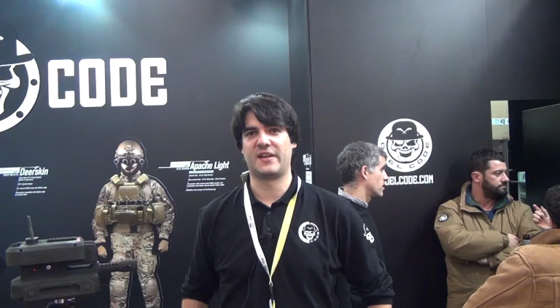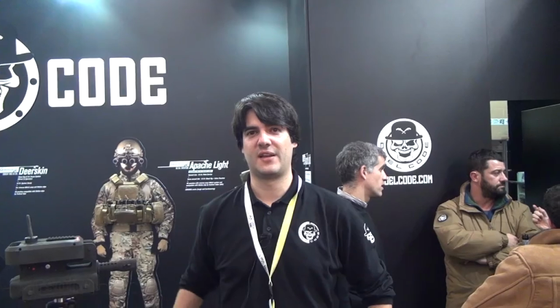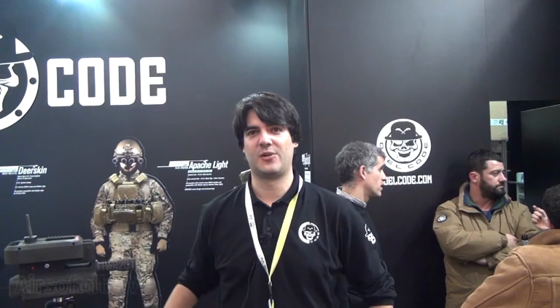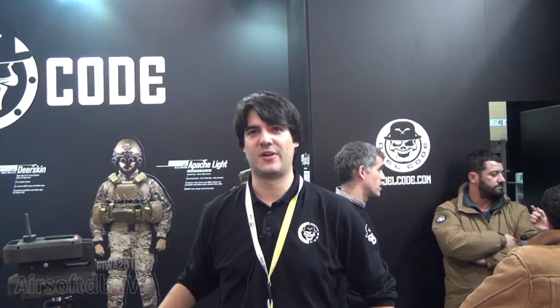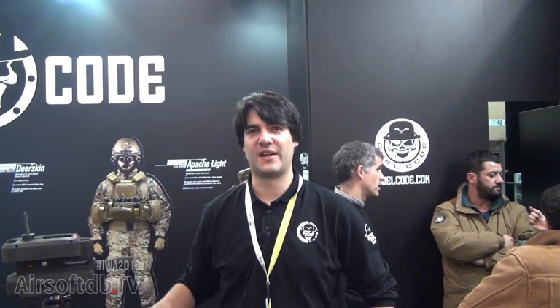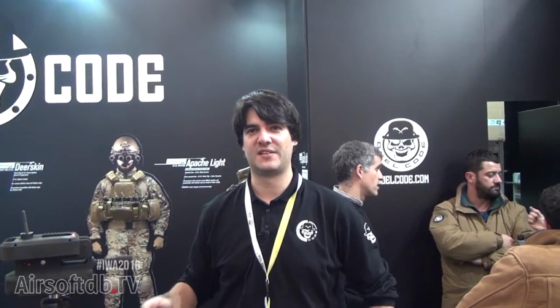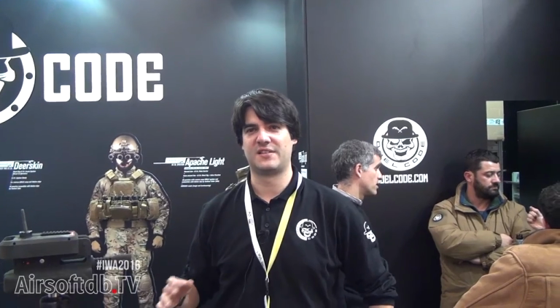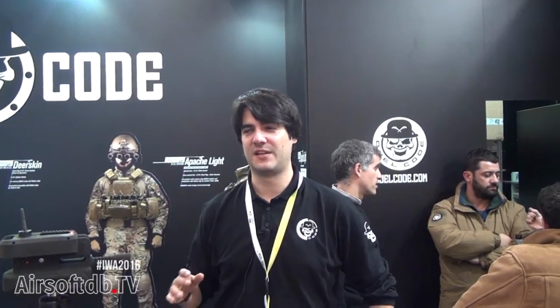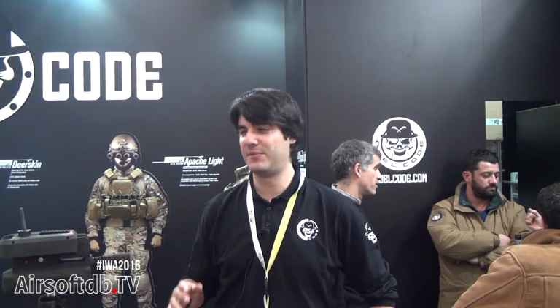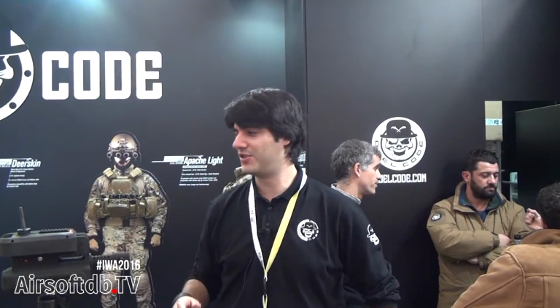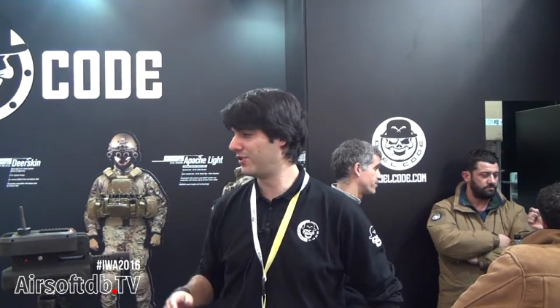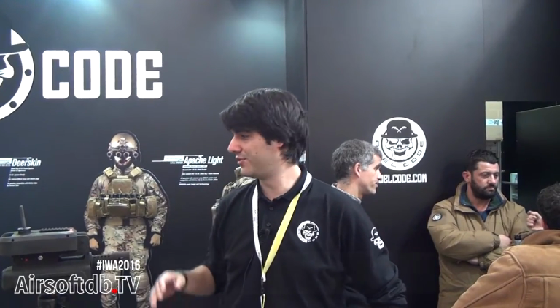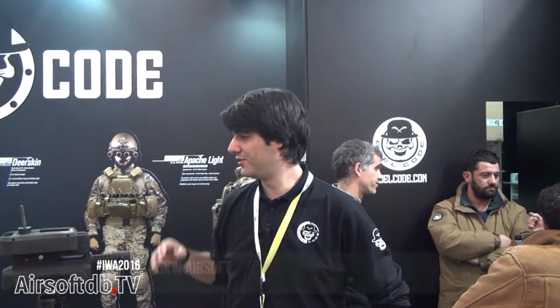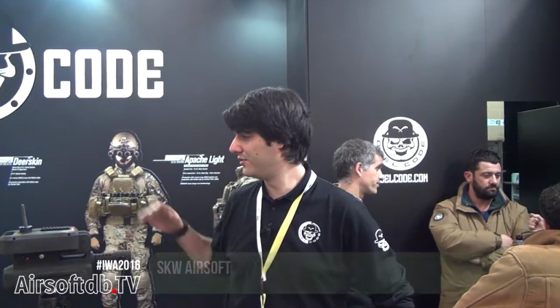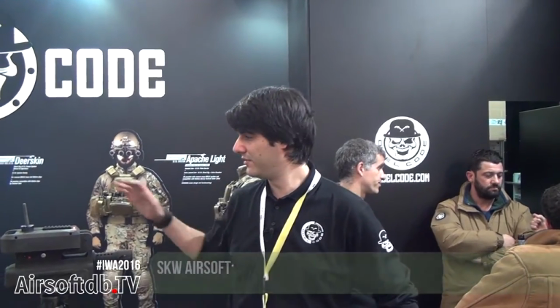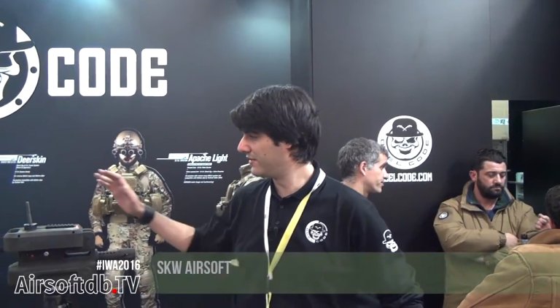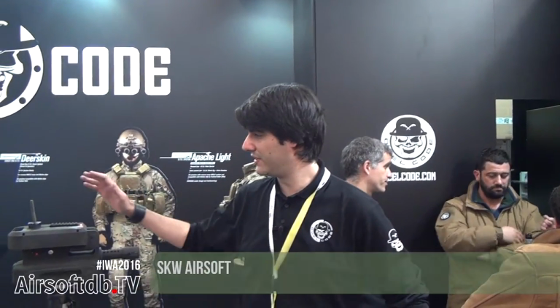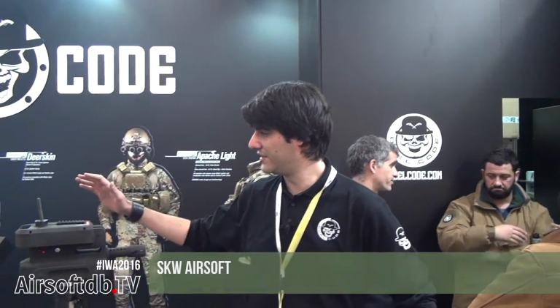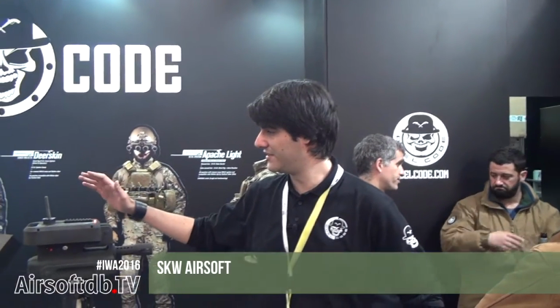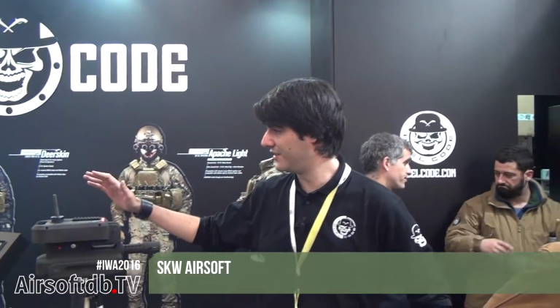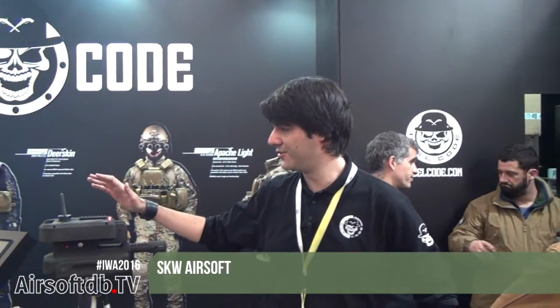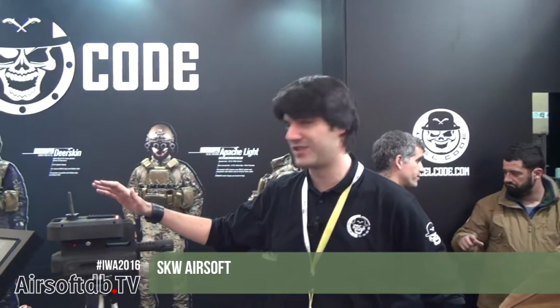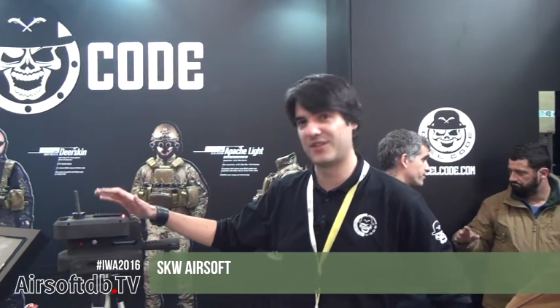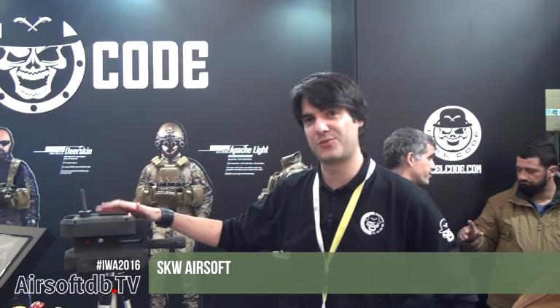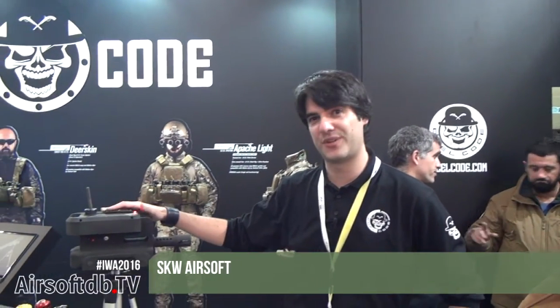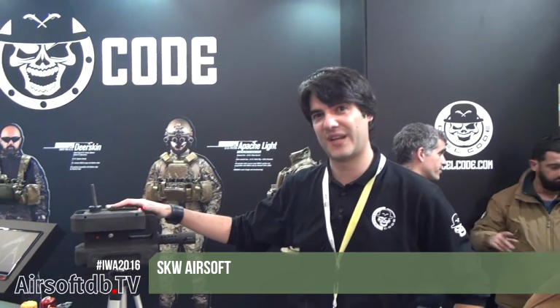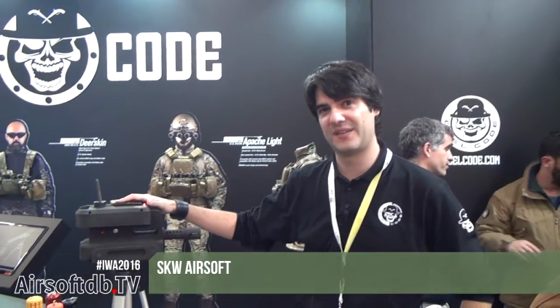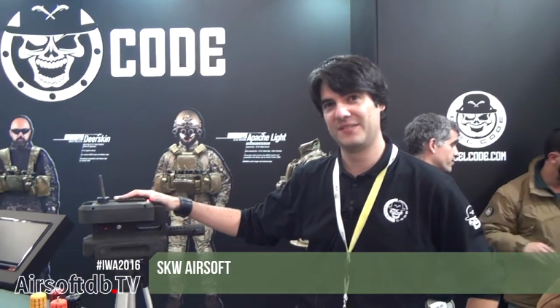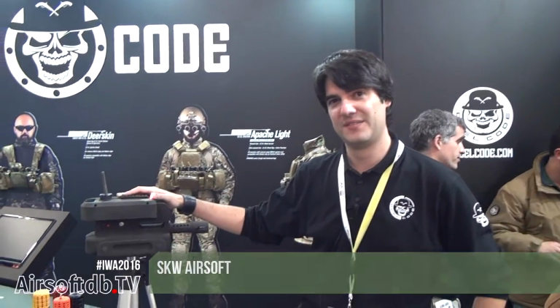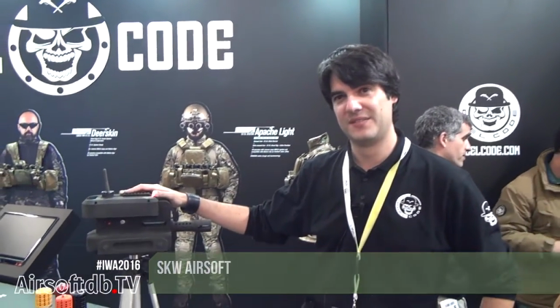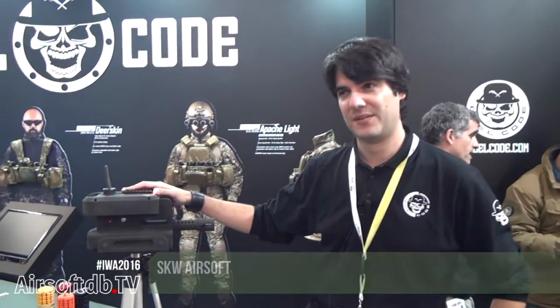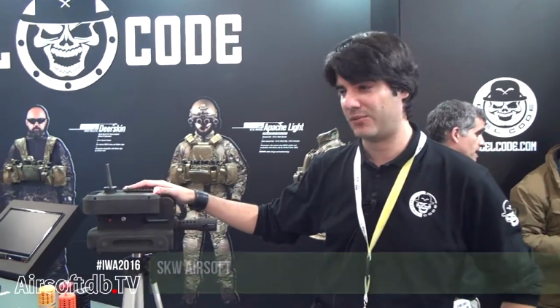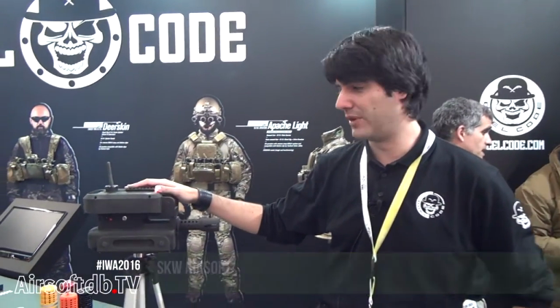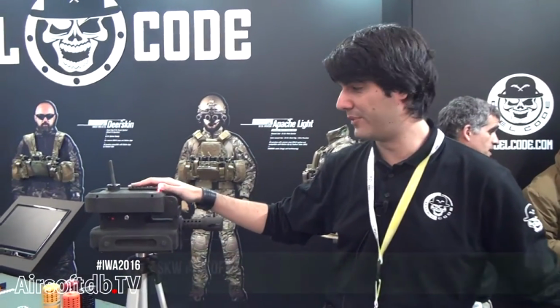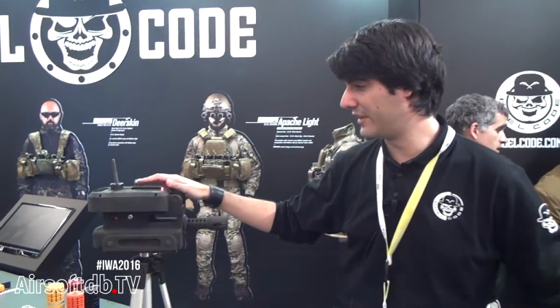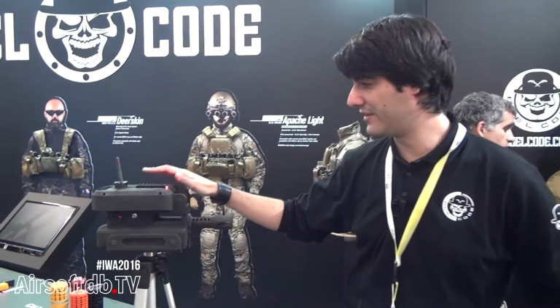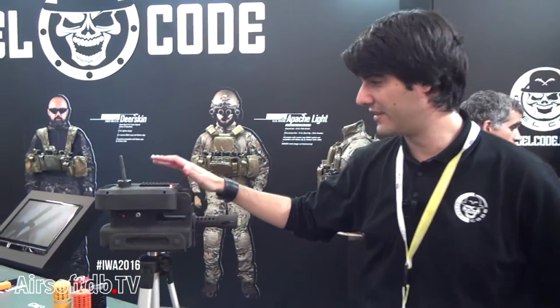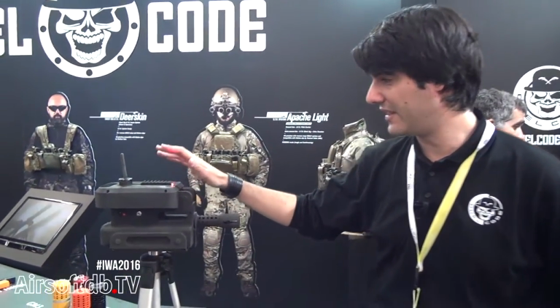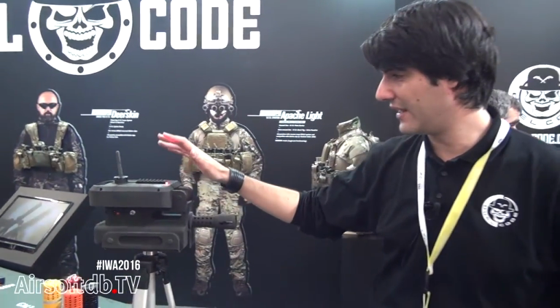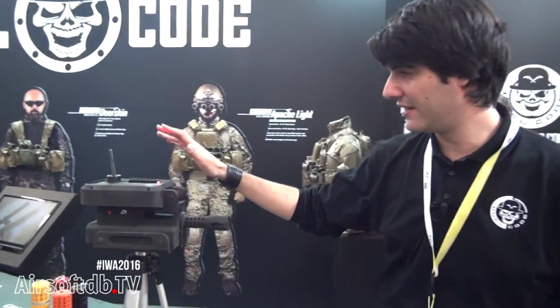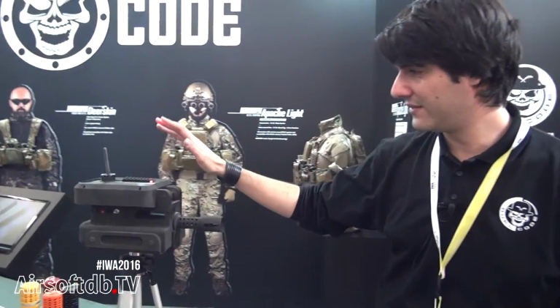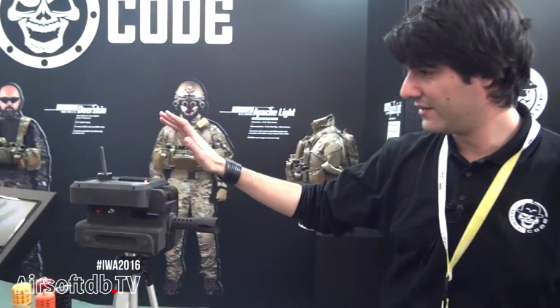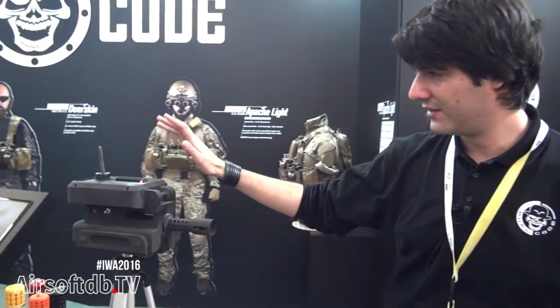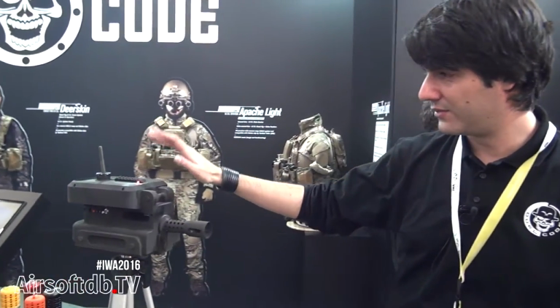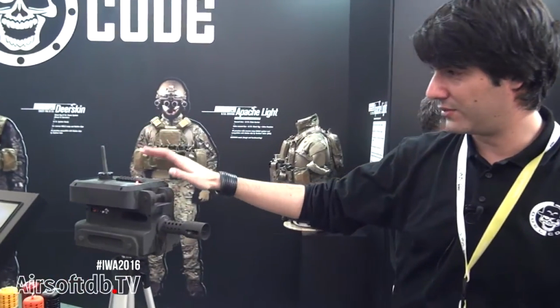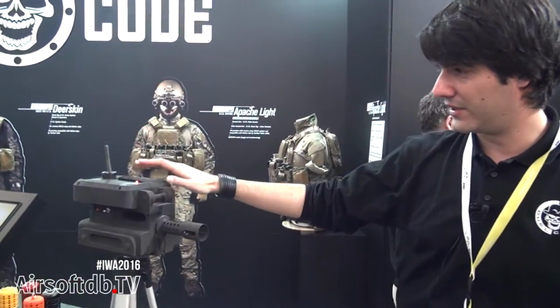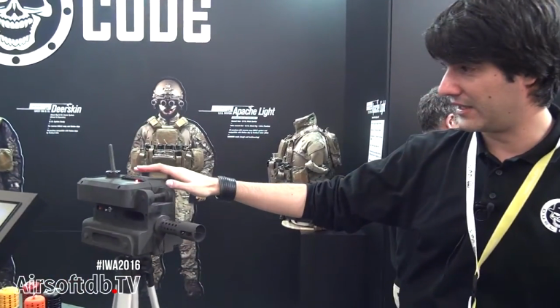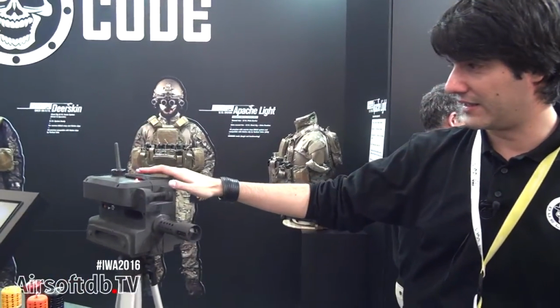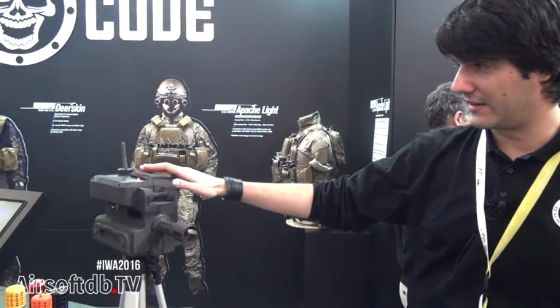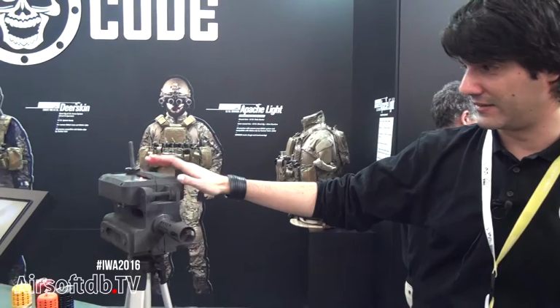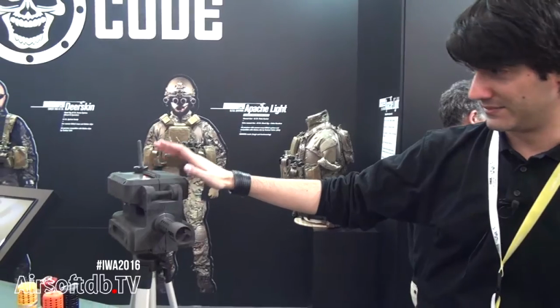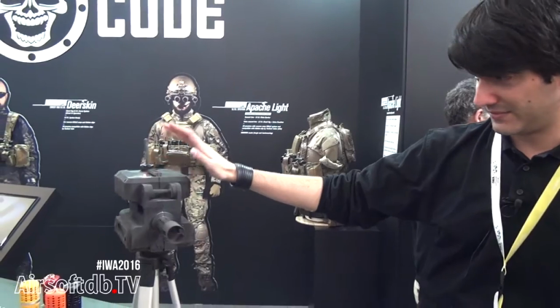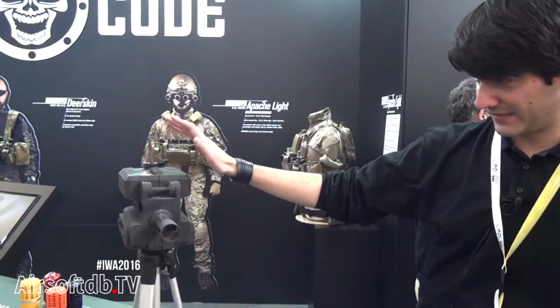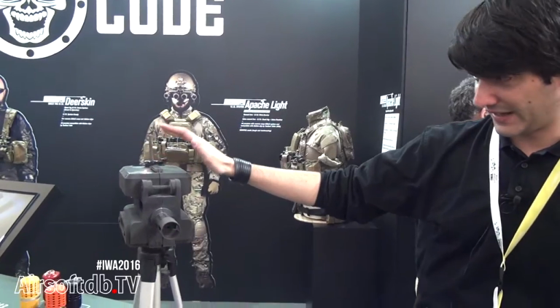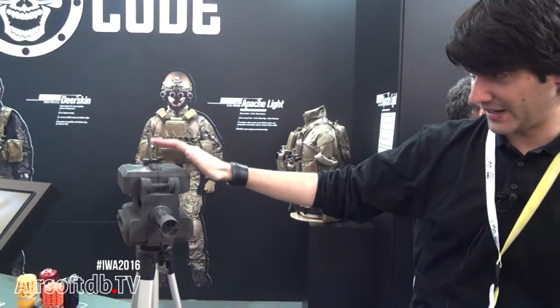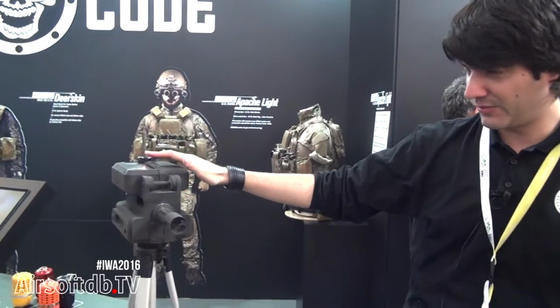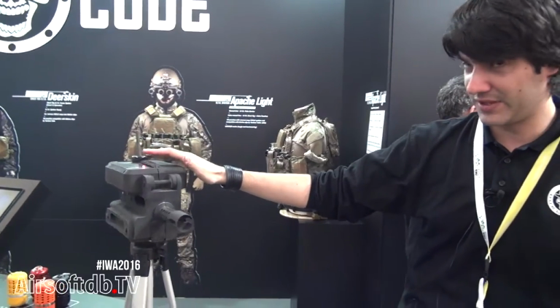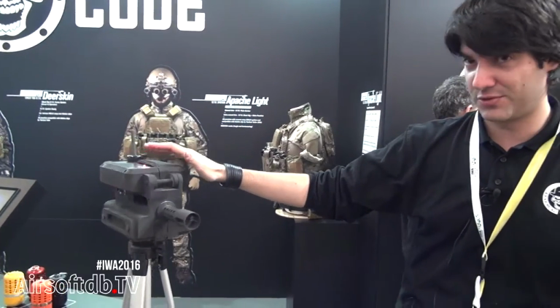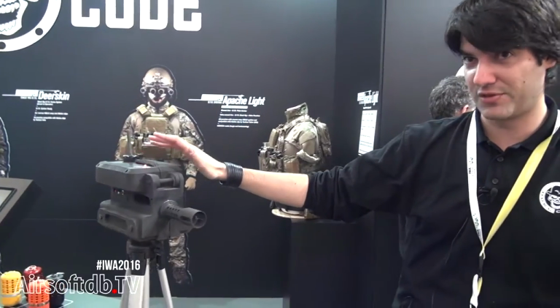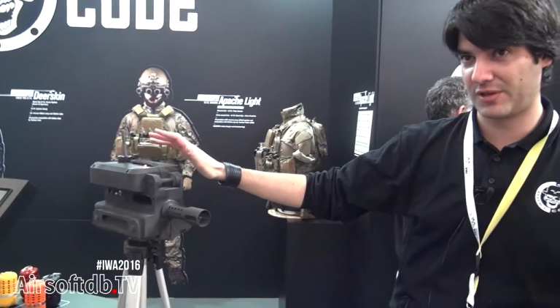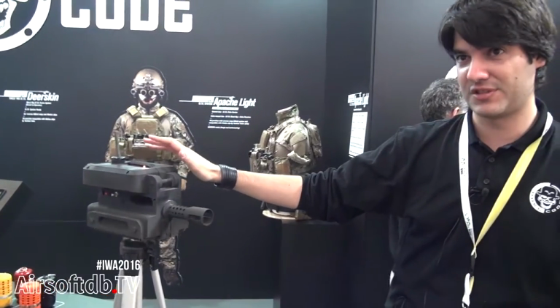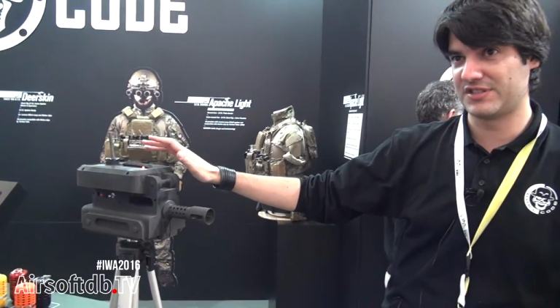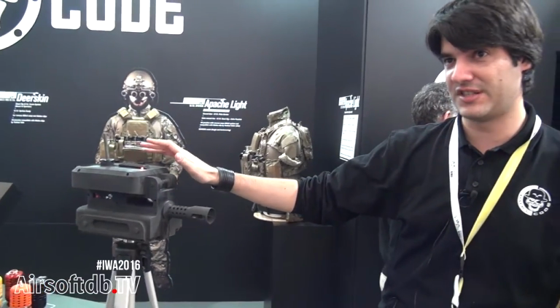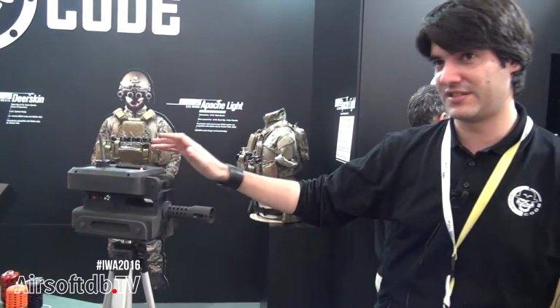Hello guys, let me show you this new Sentry gun. We bring it here to the iWatt 2016.